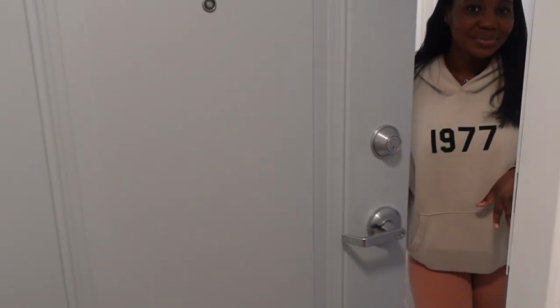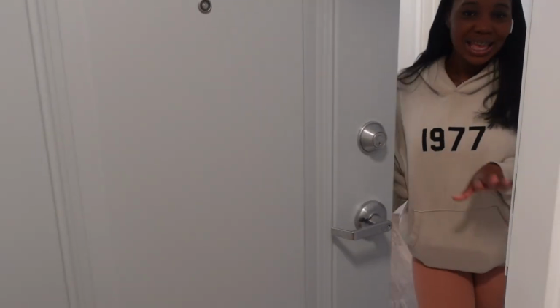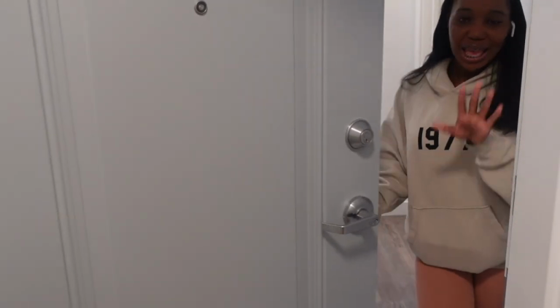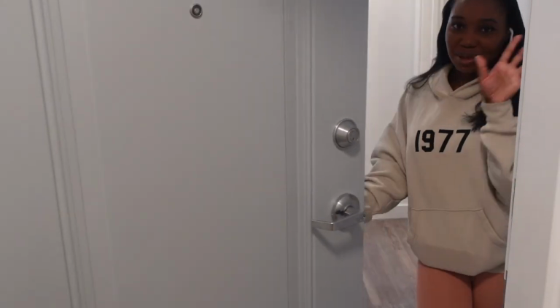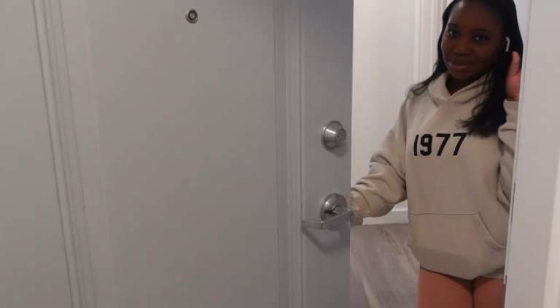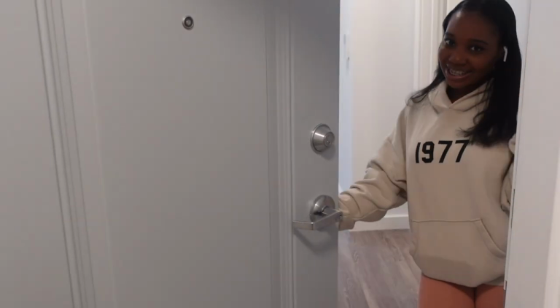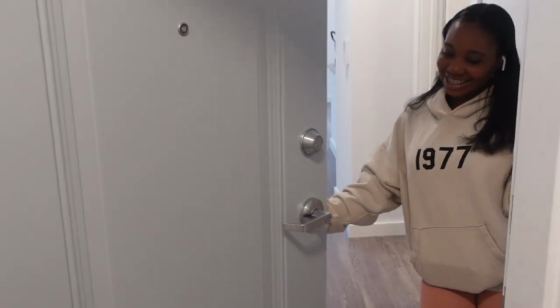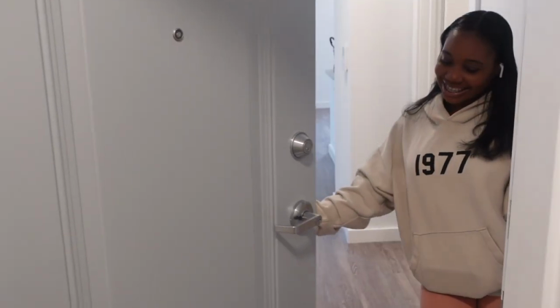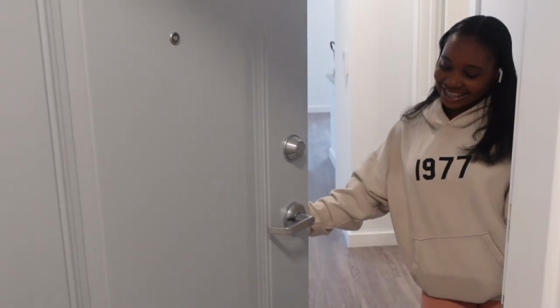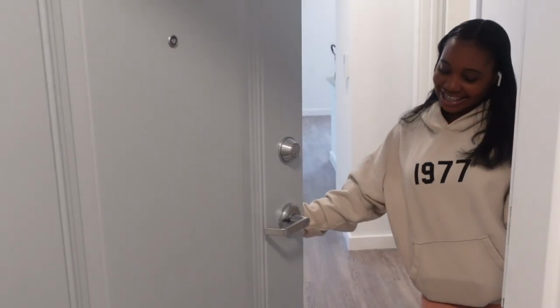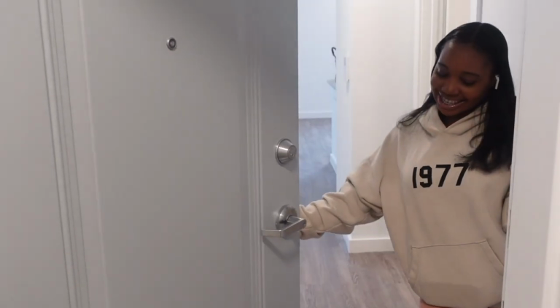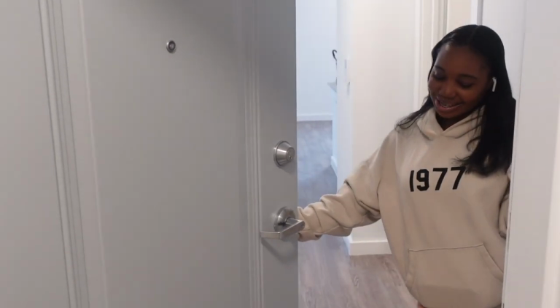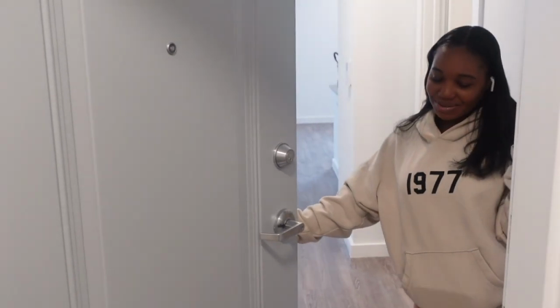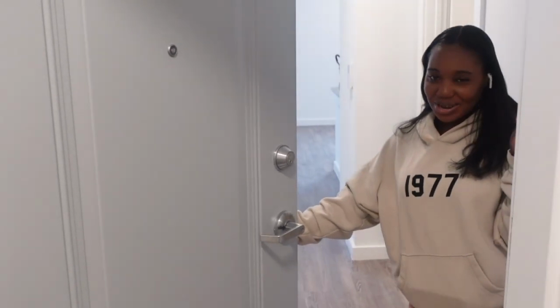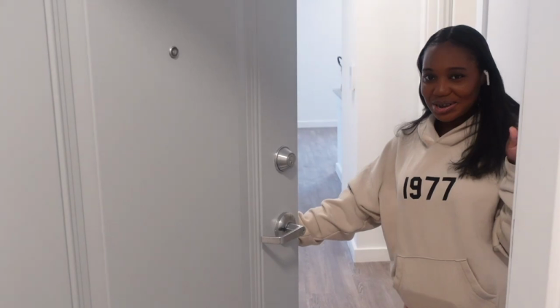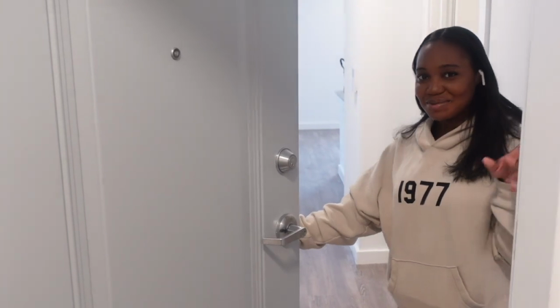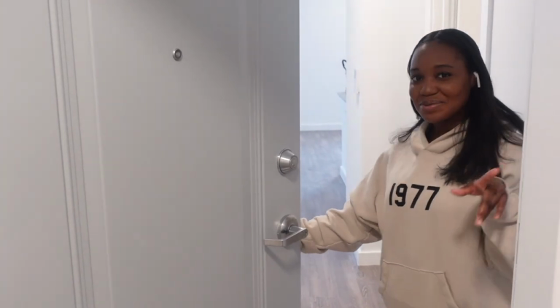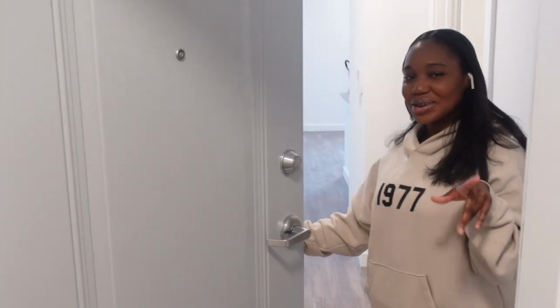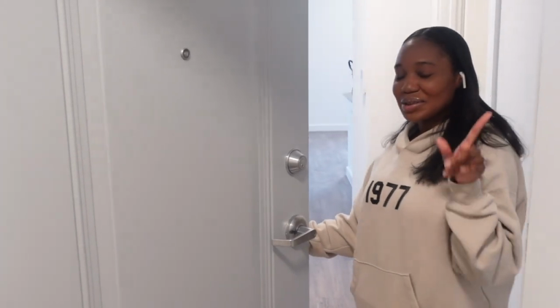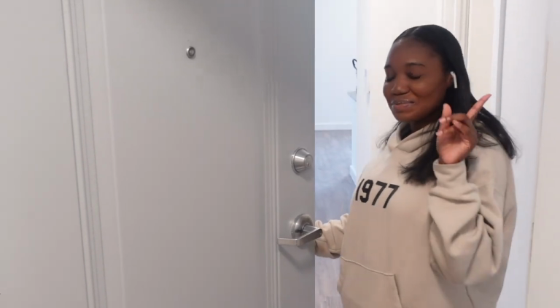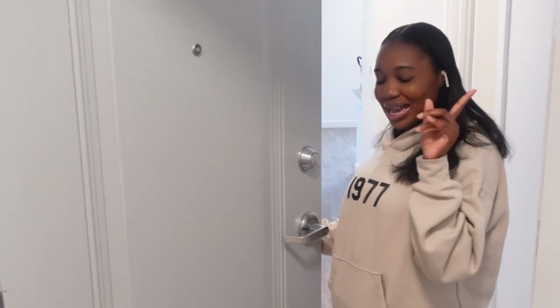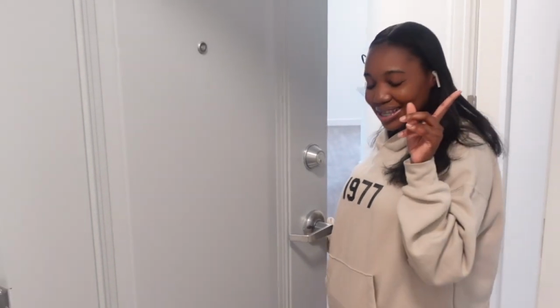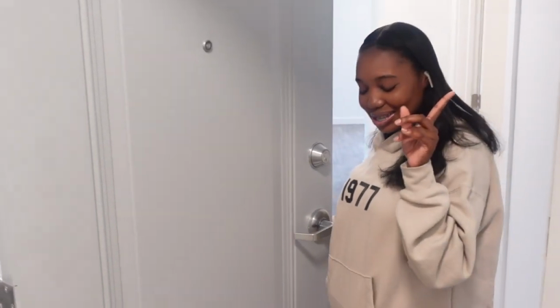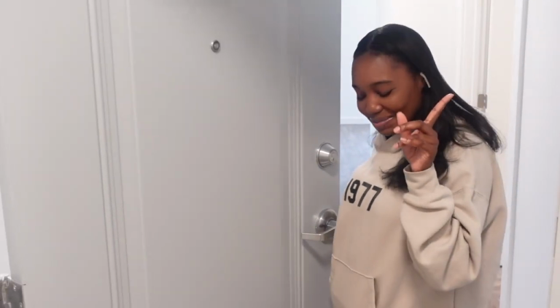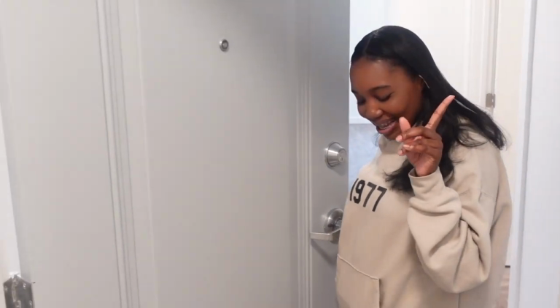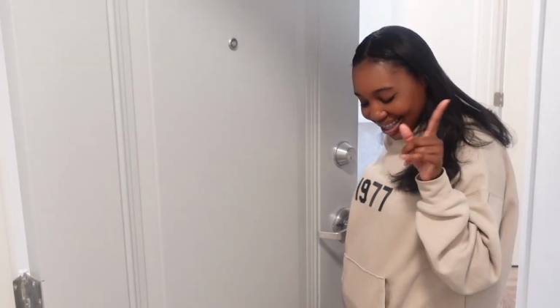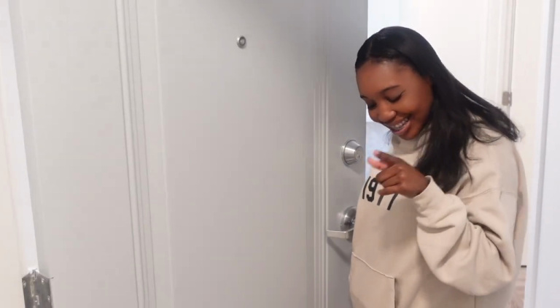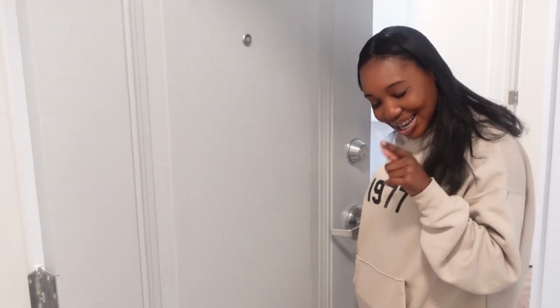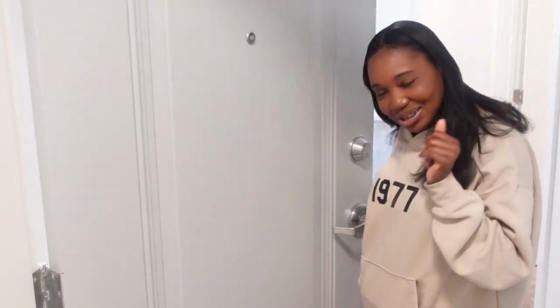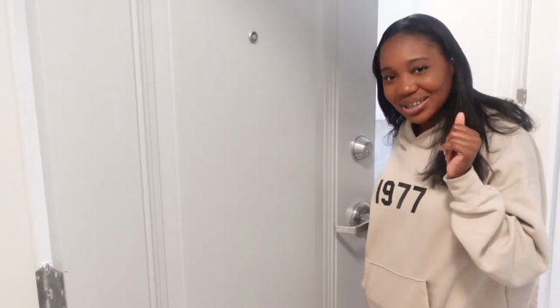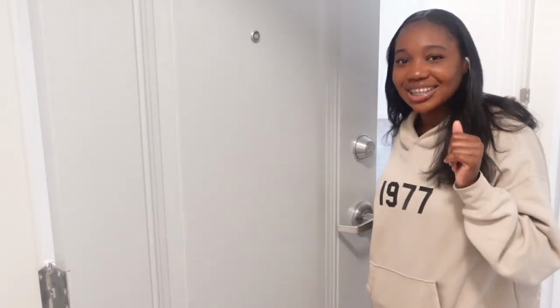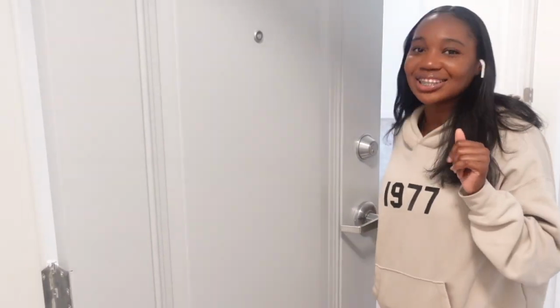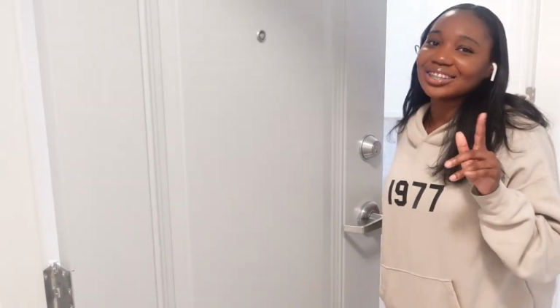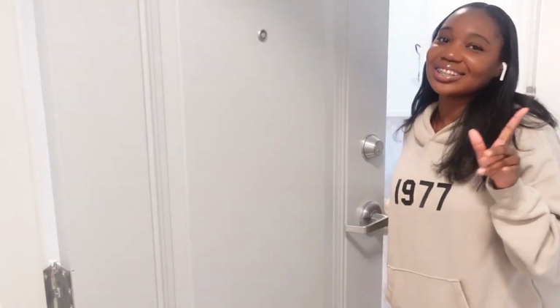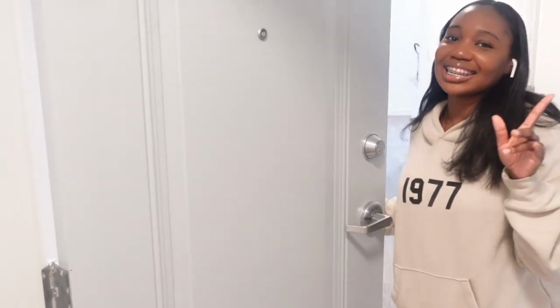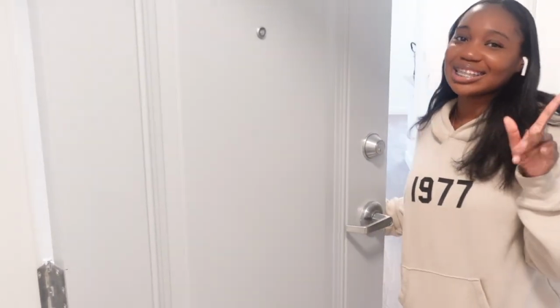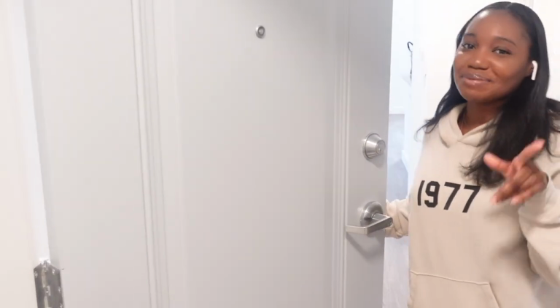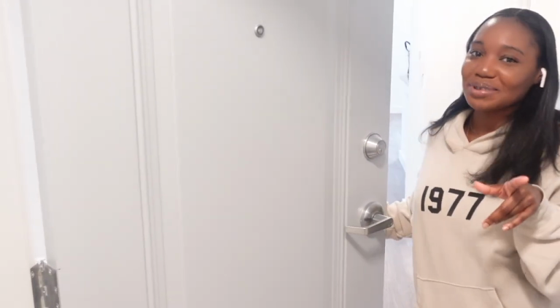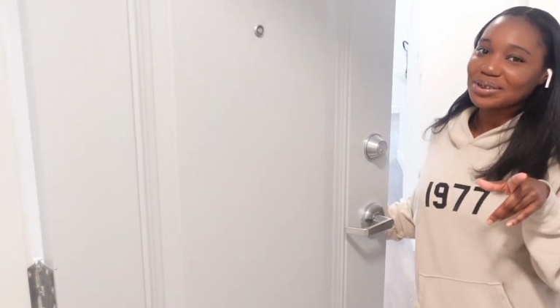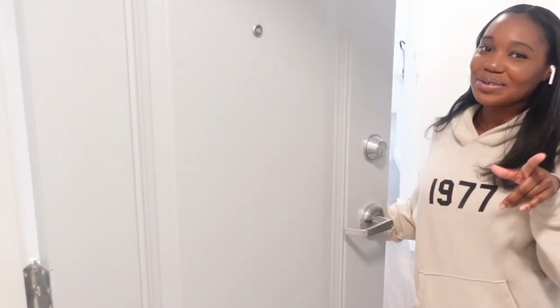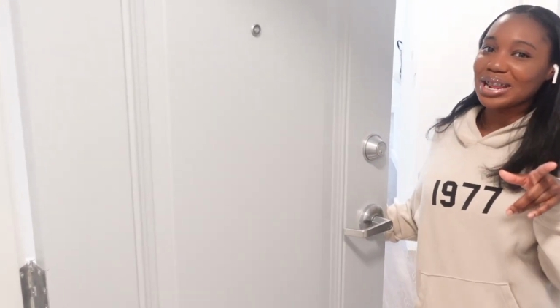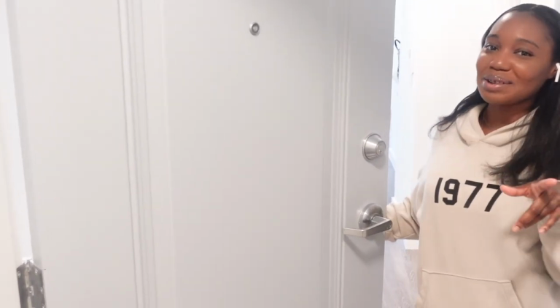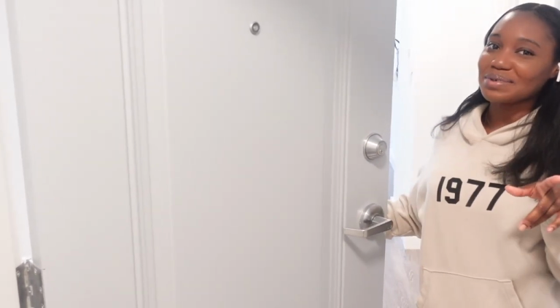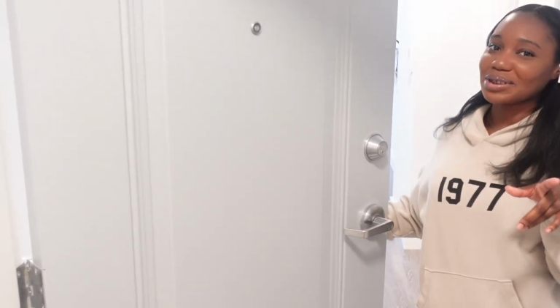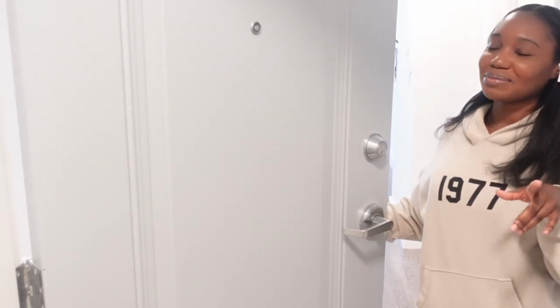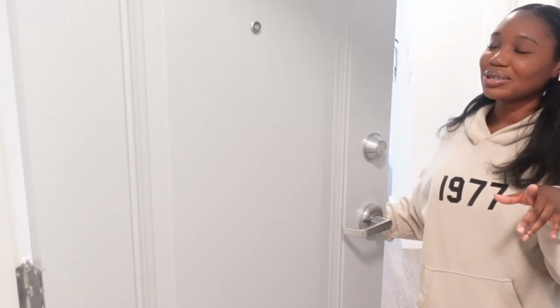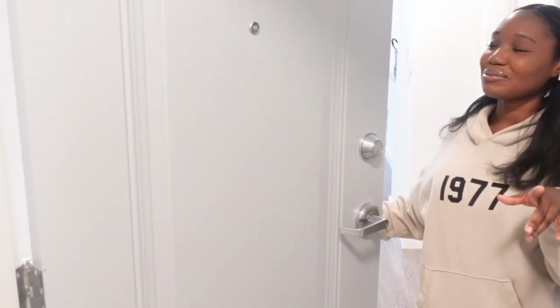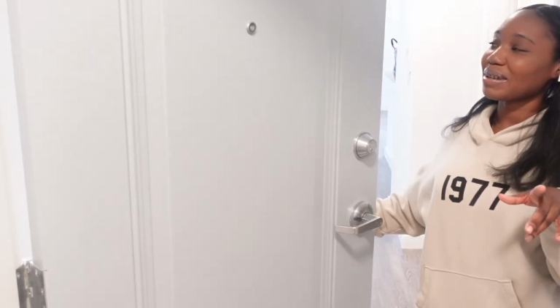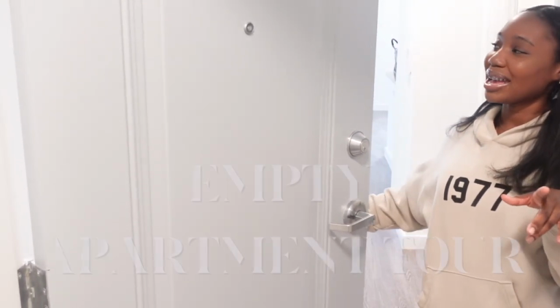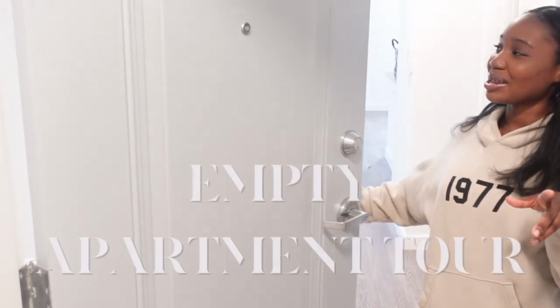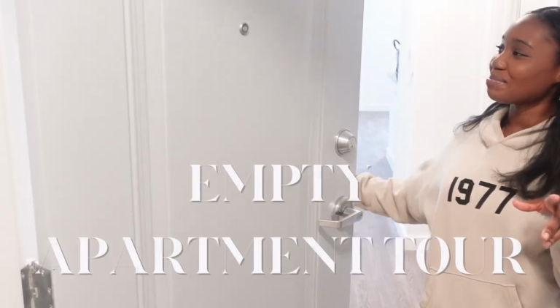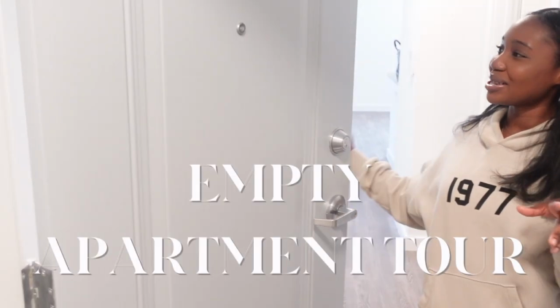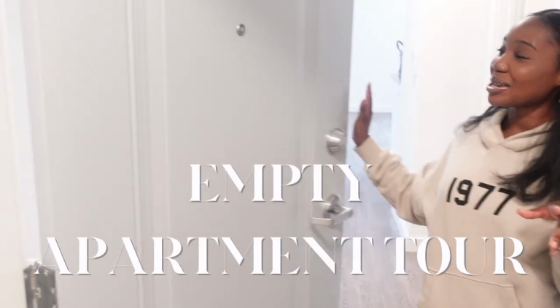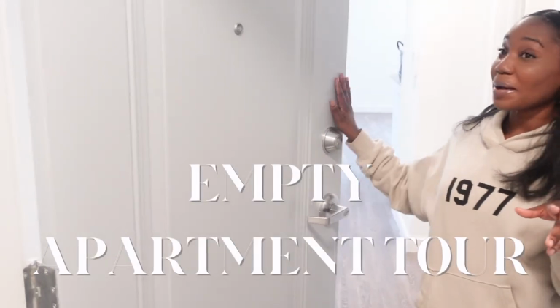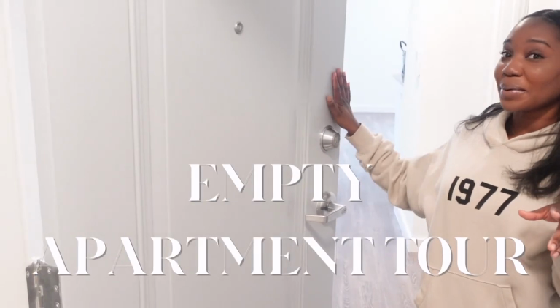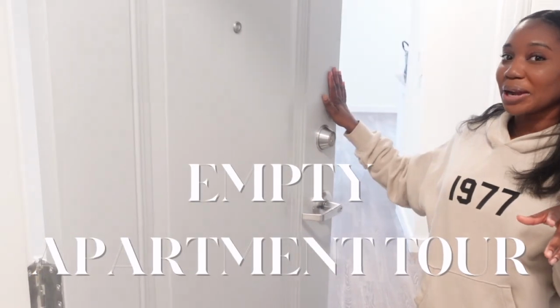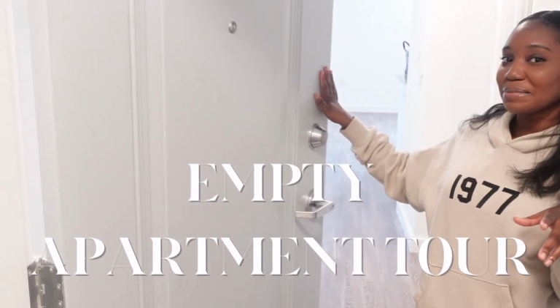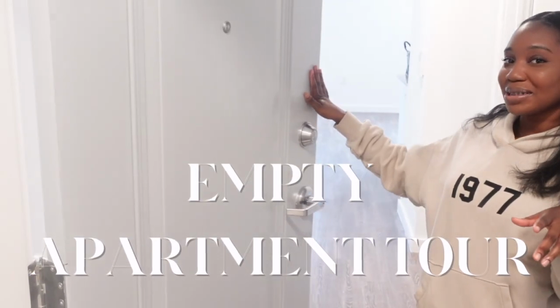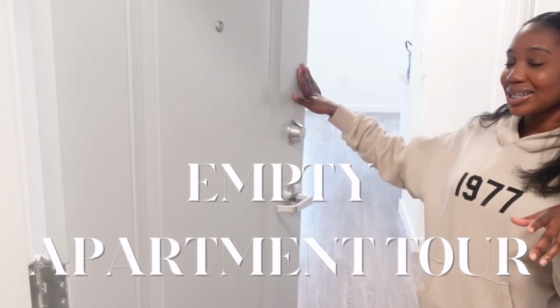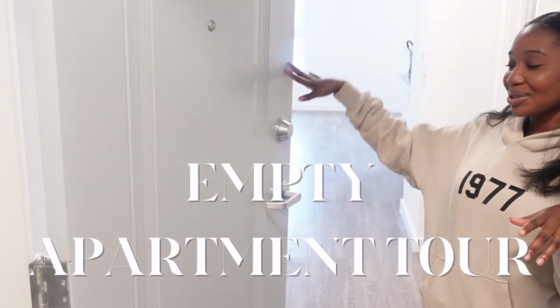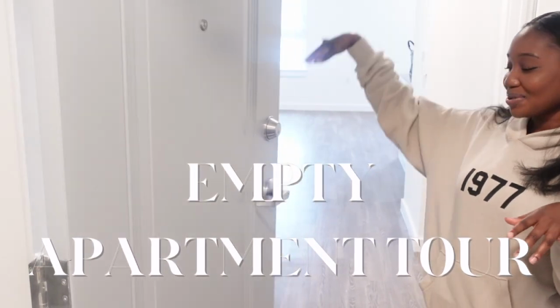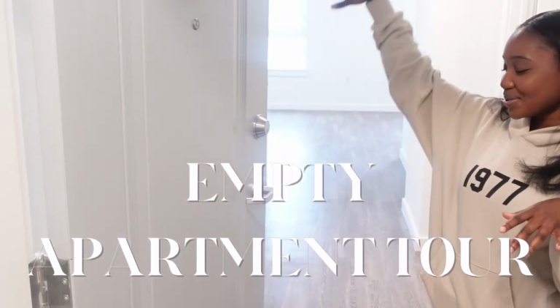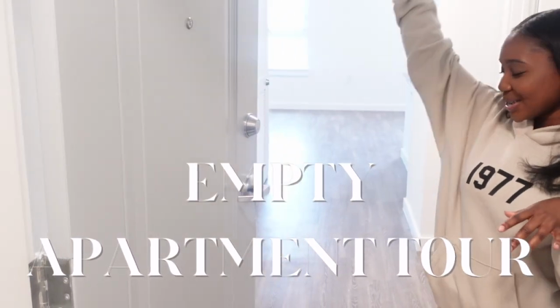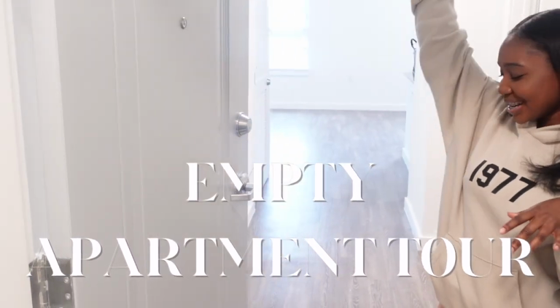Hey besties, welcome and welcome back to my channel, it's your girl Jada Simone, and welcome to my empty apartment tour.